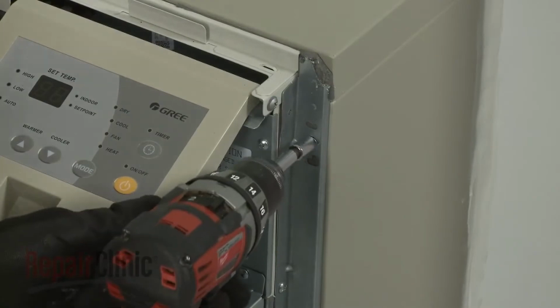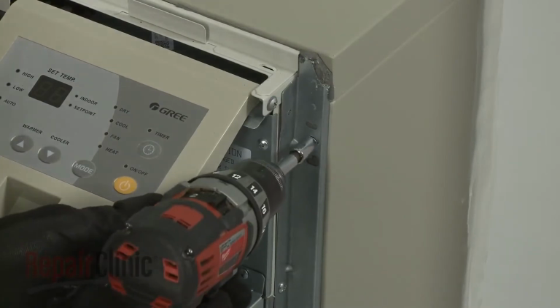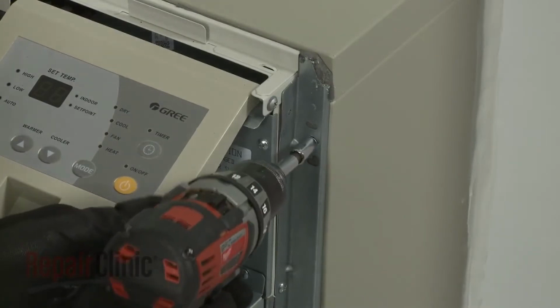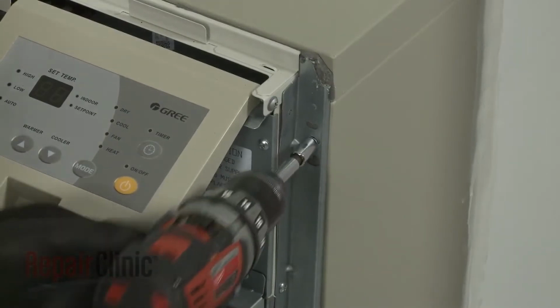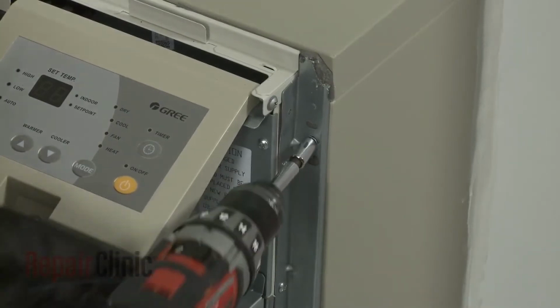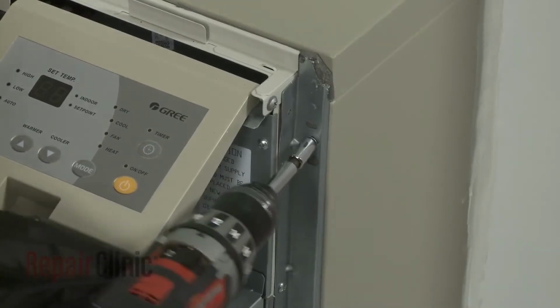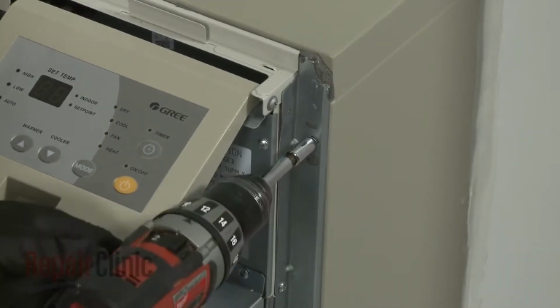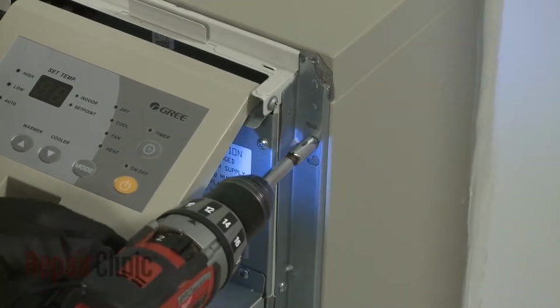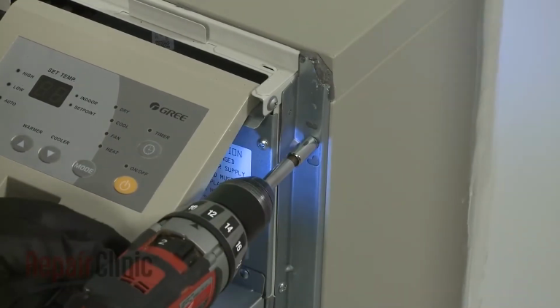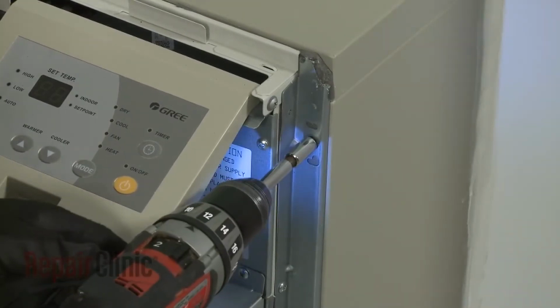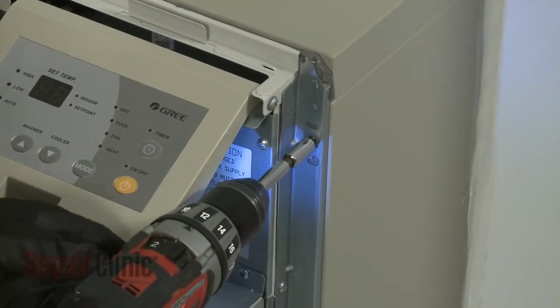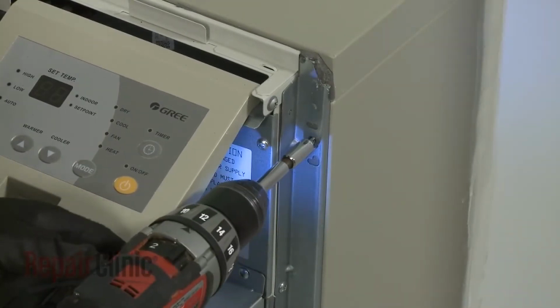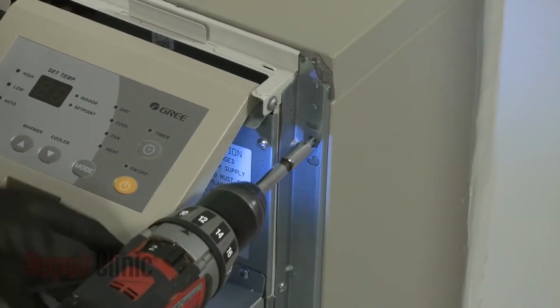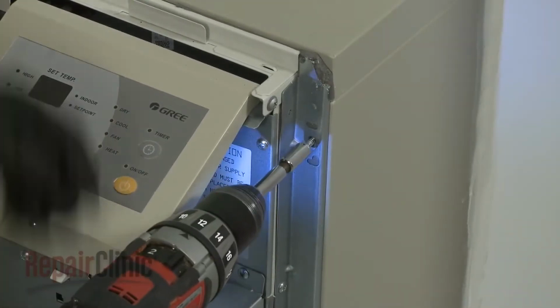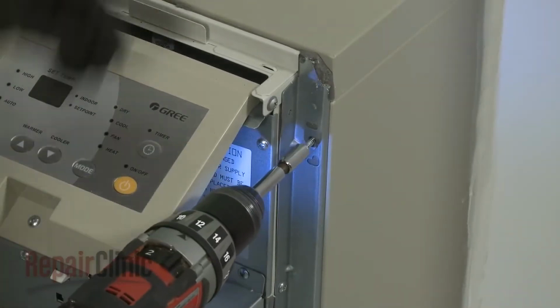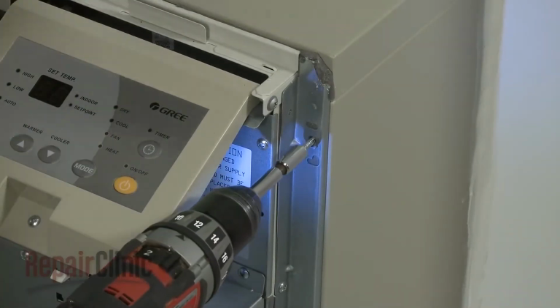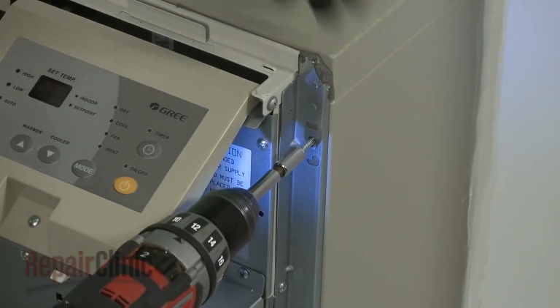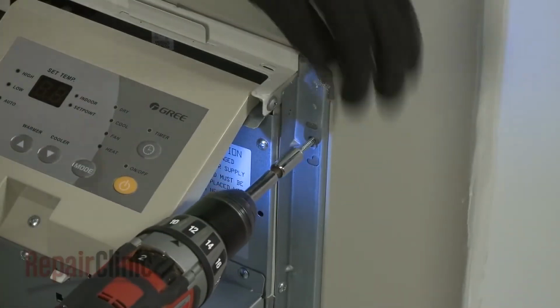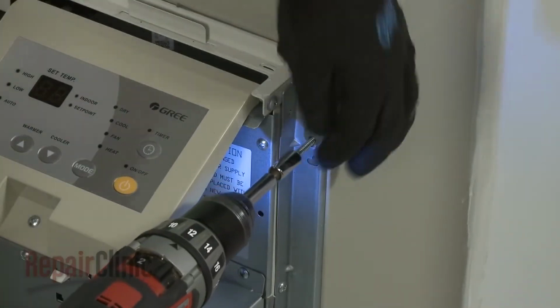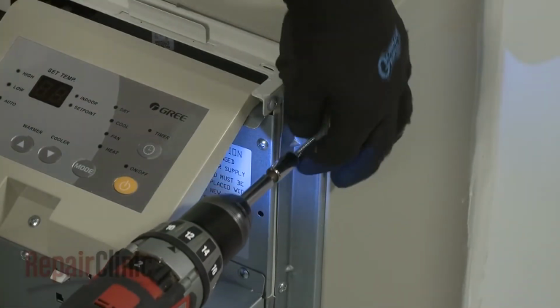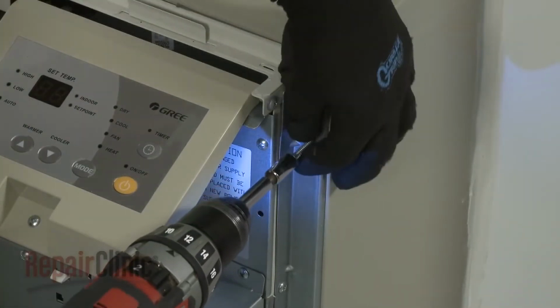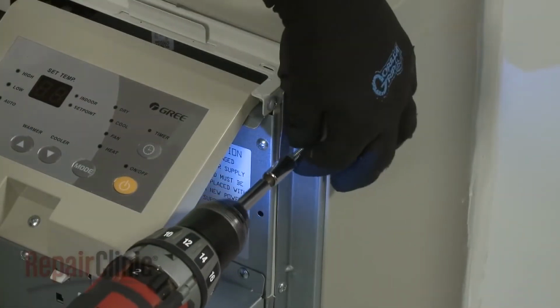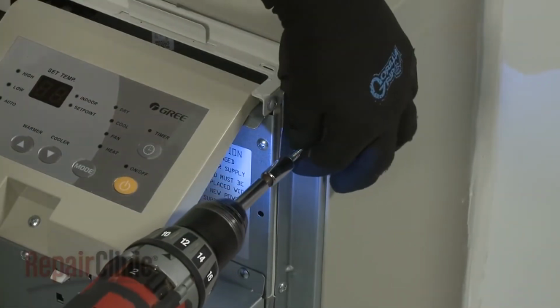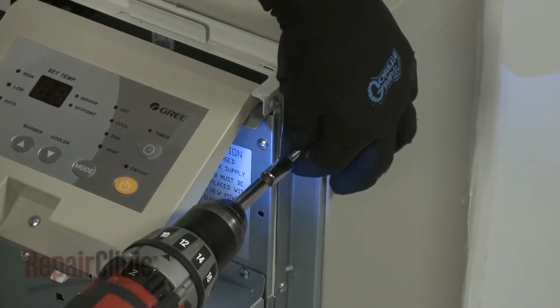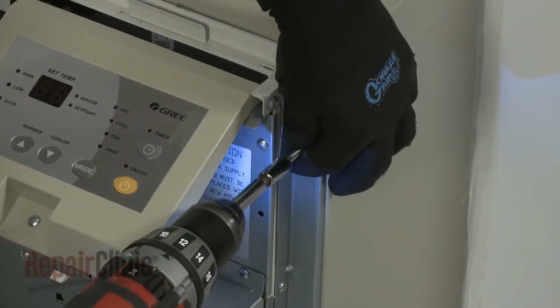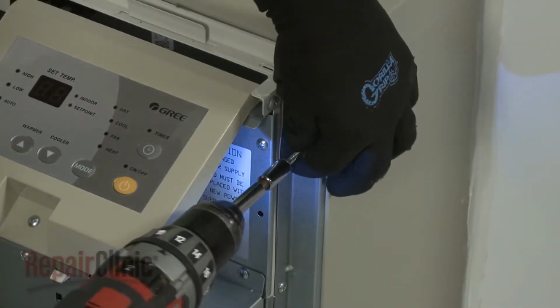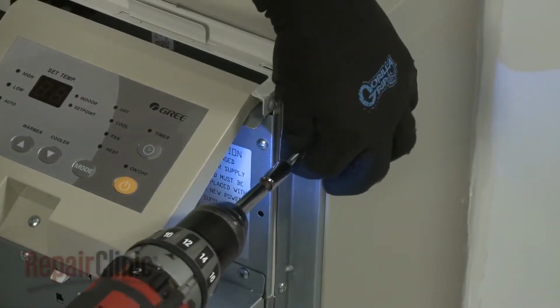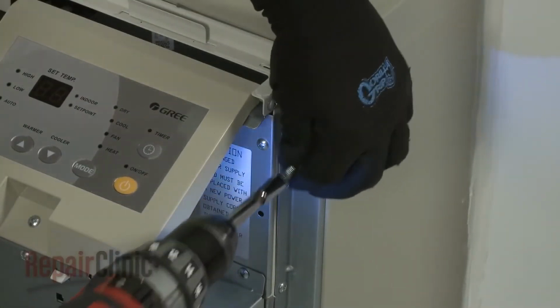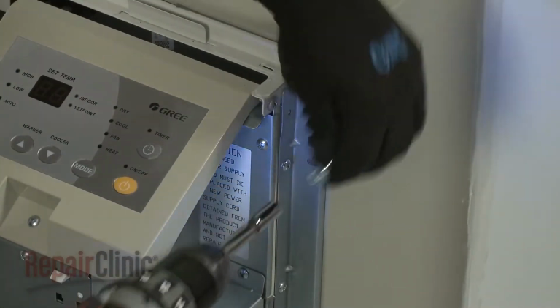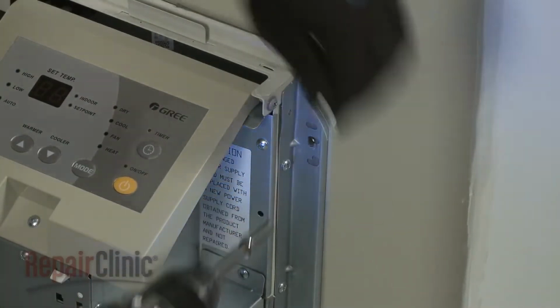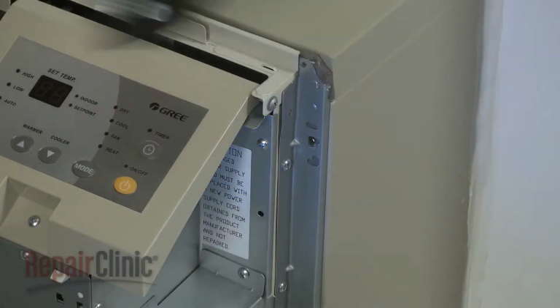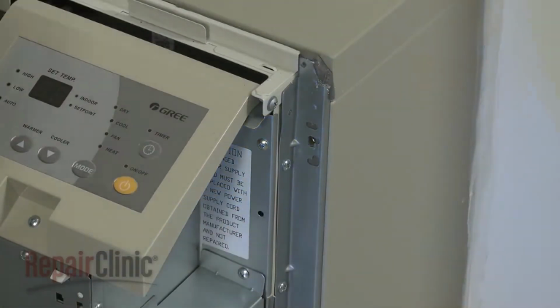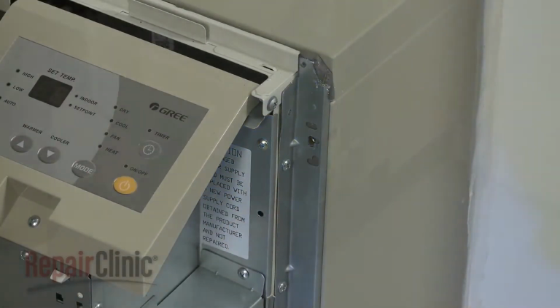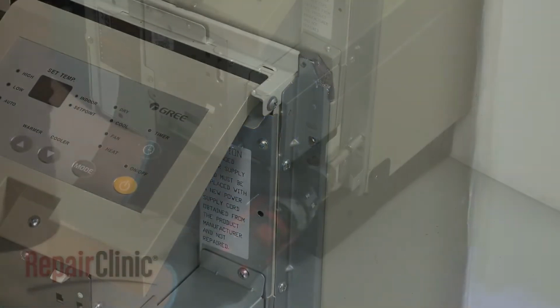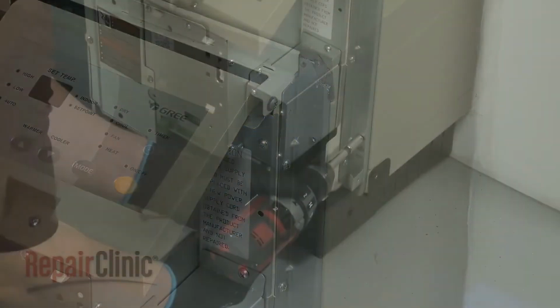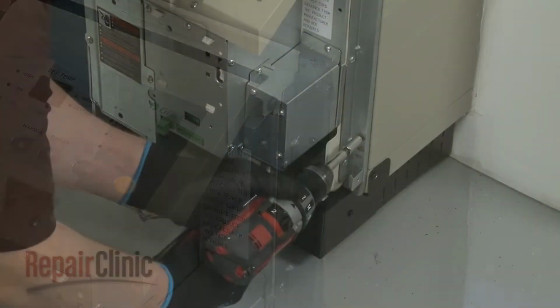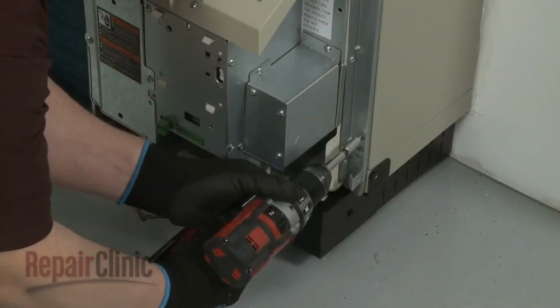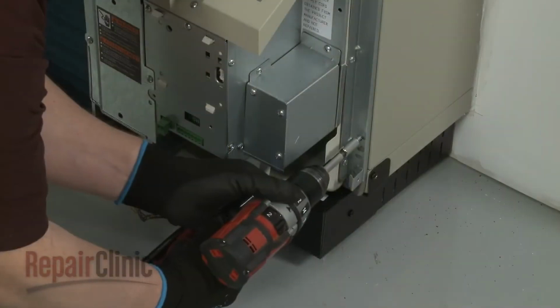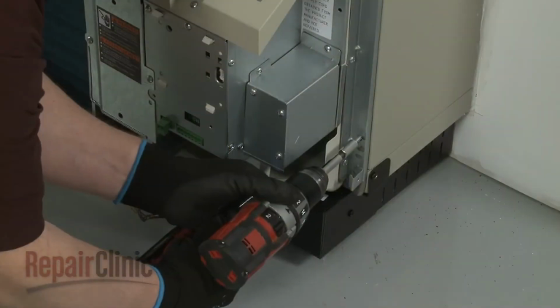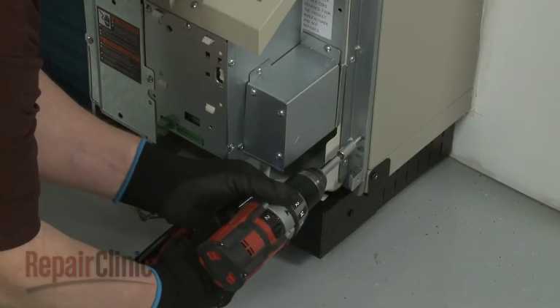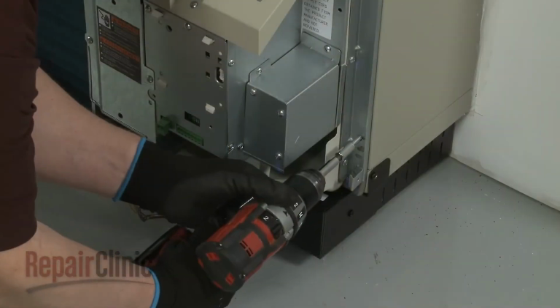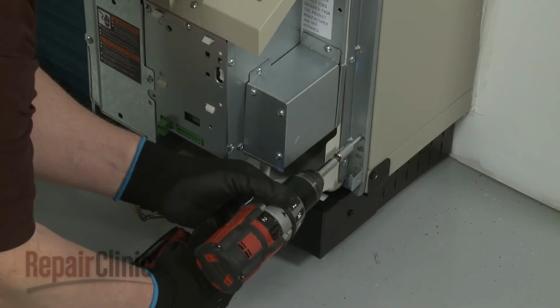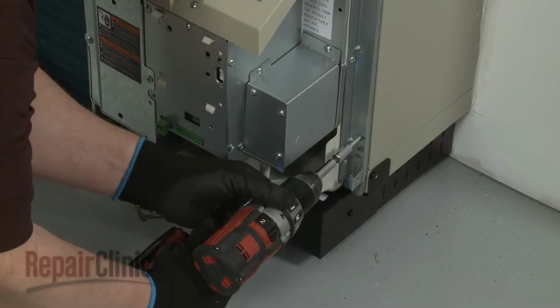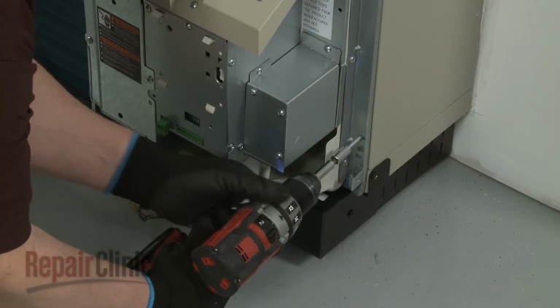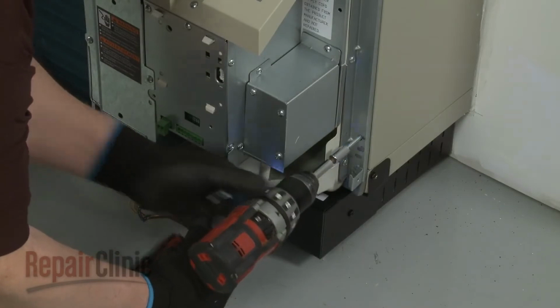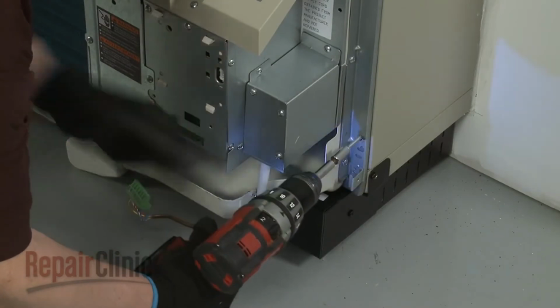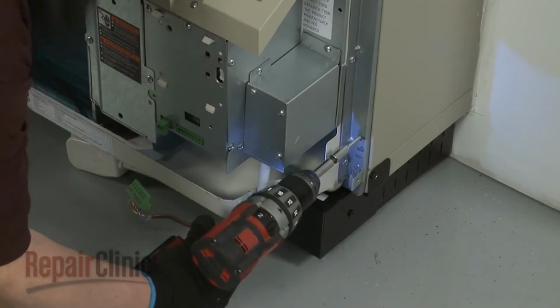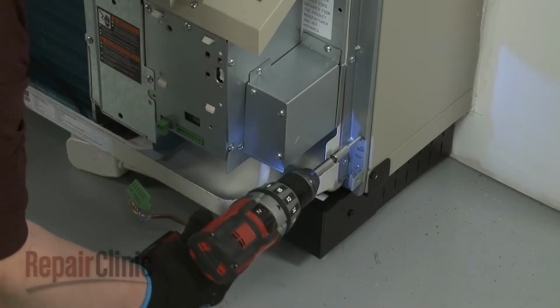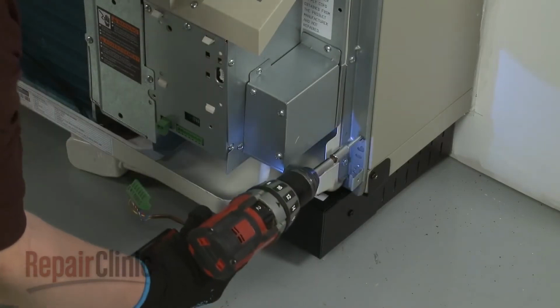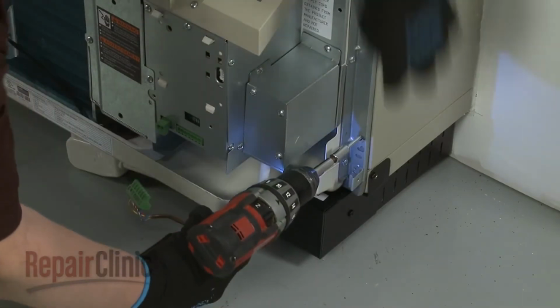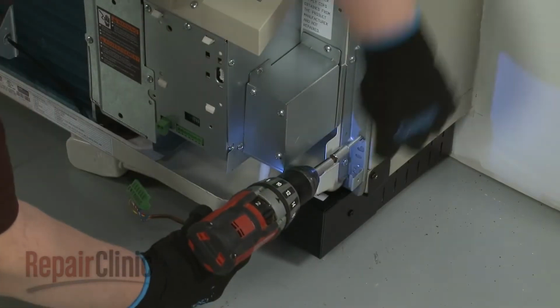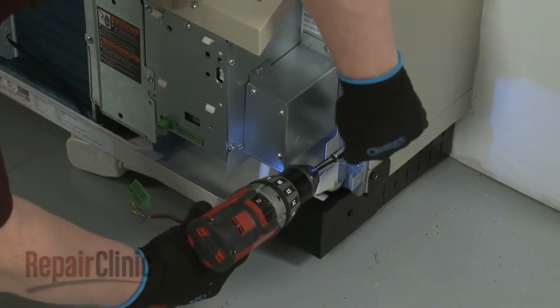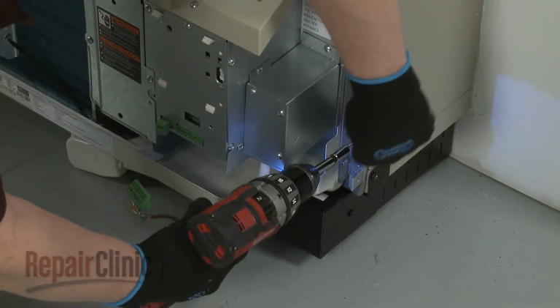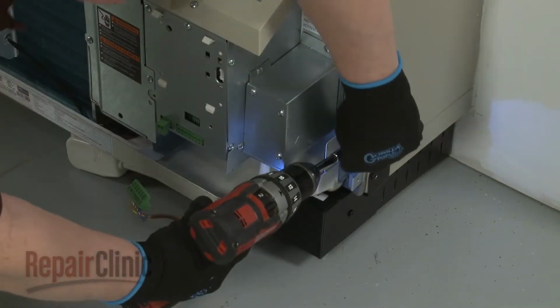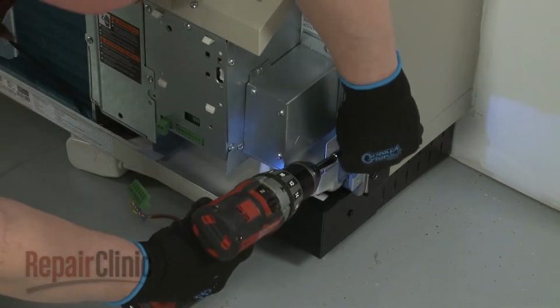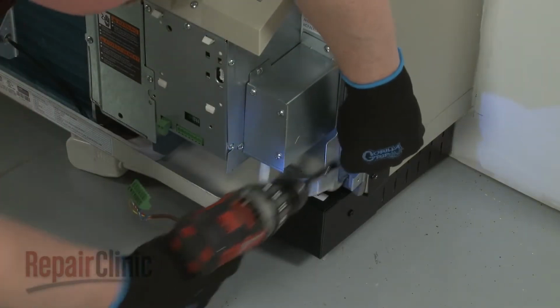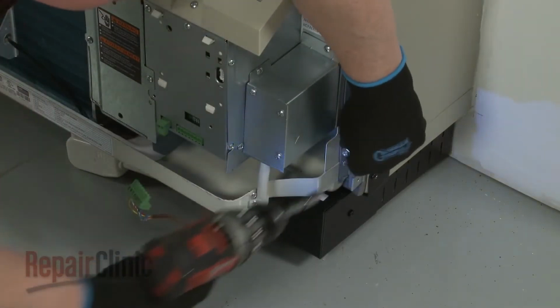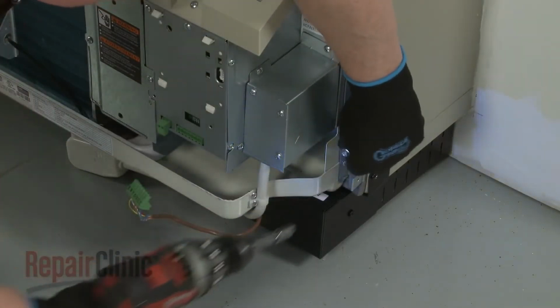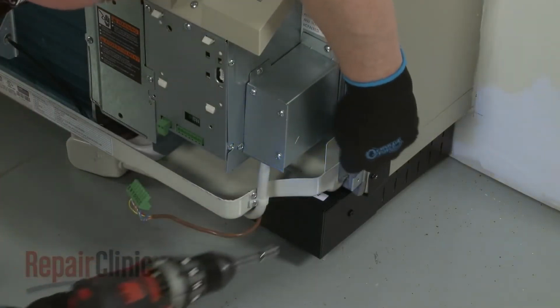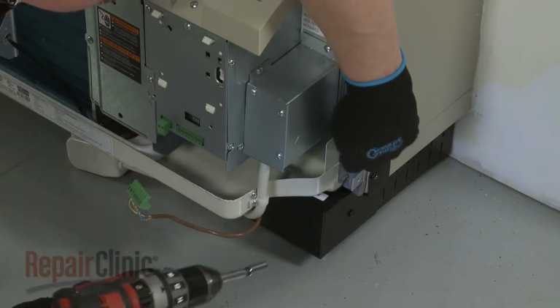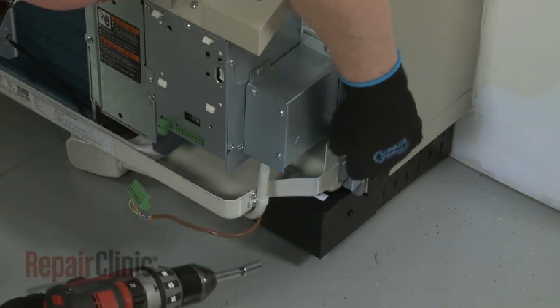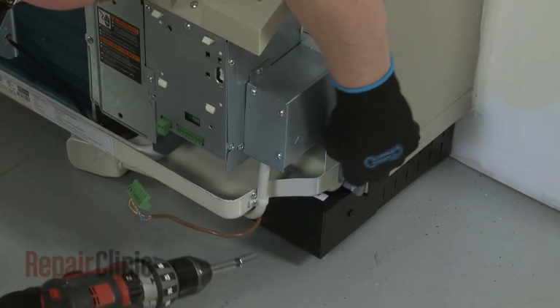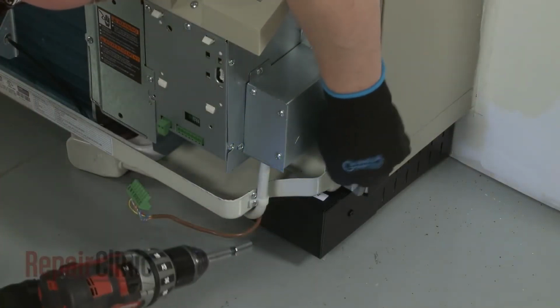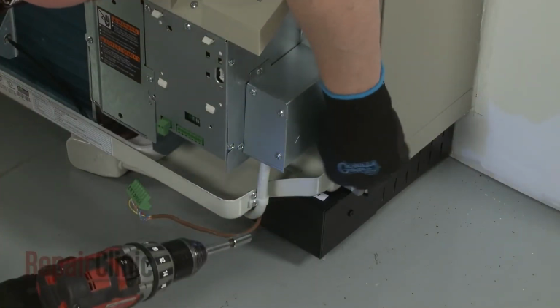Using the power drill with the 5/16th inch socket, unthread the four mounting screws securing the unit to the wall sleeve.